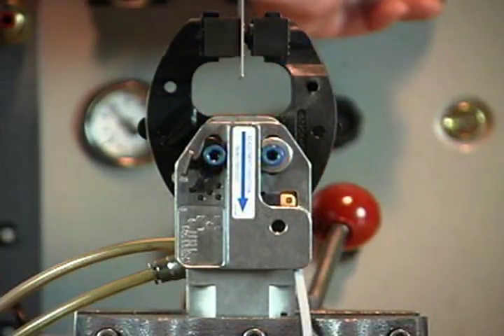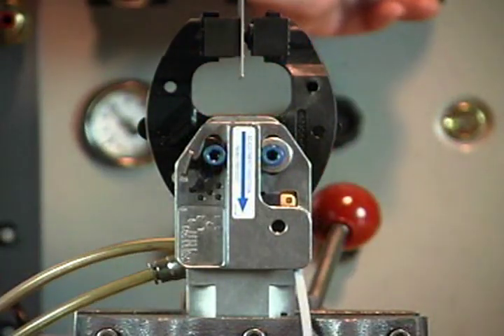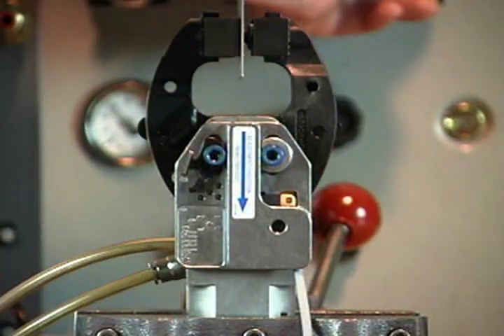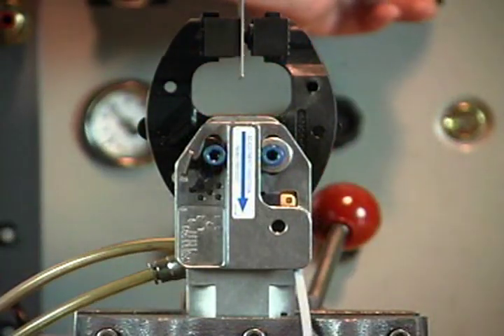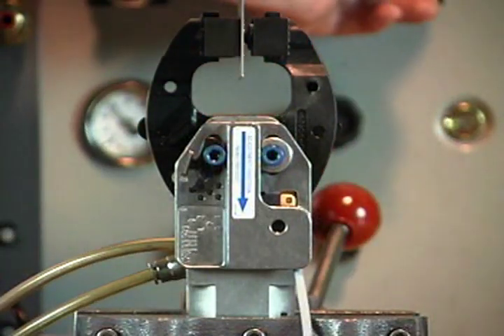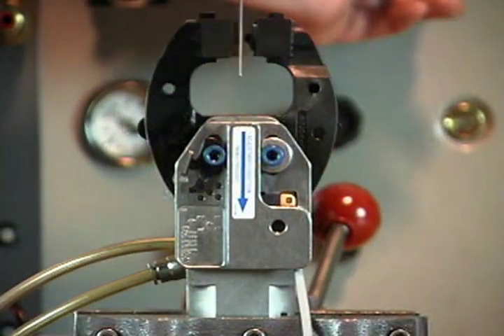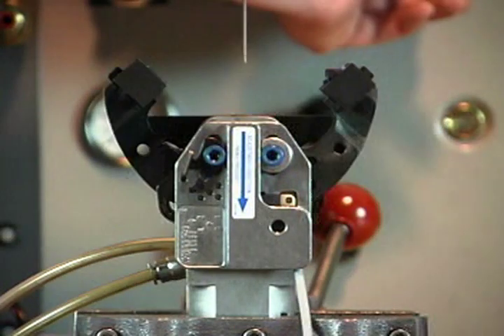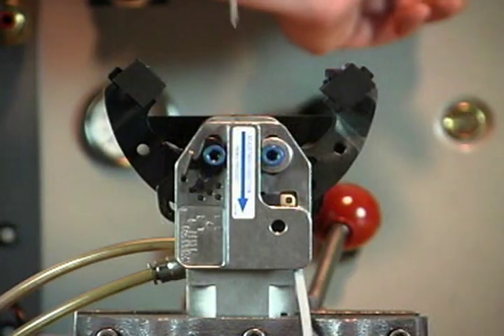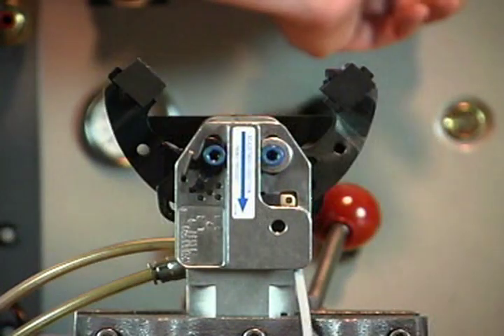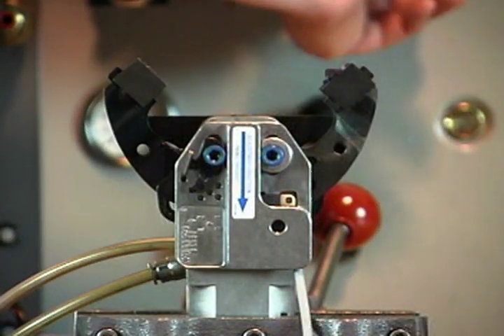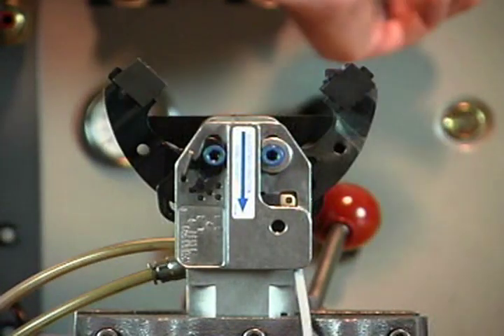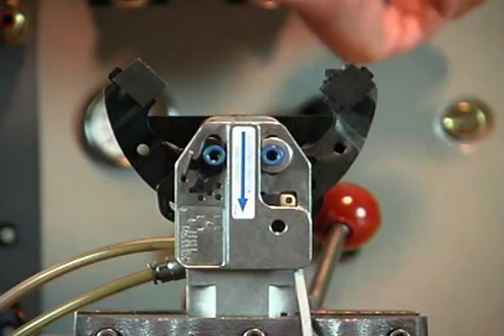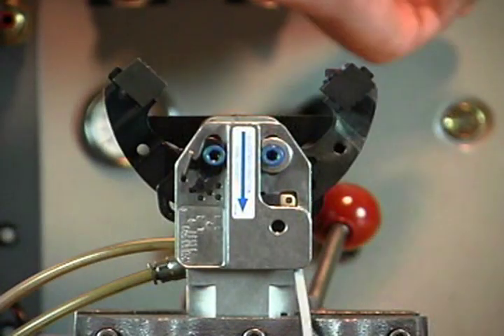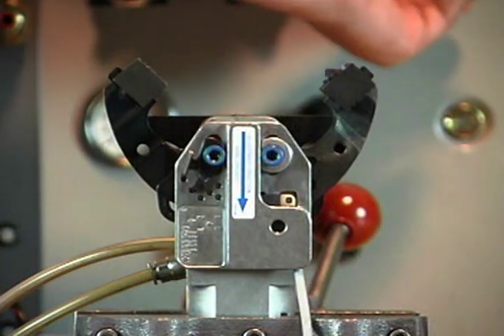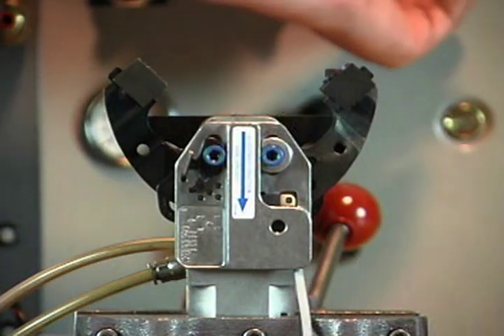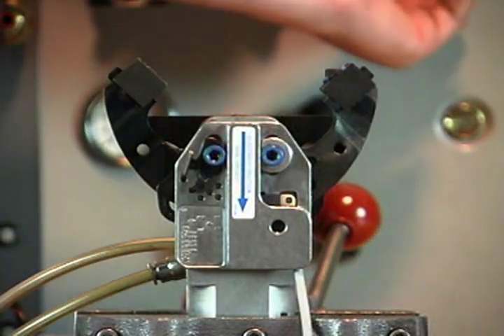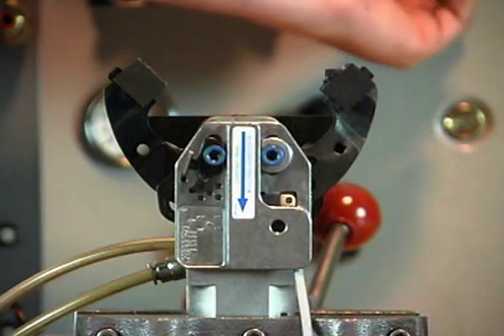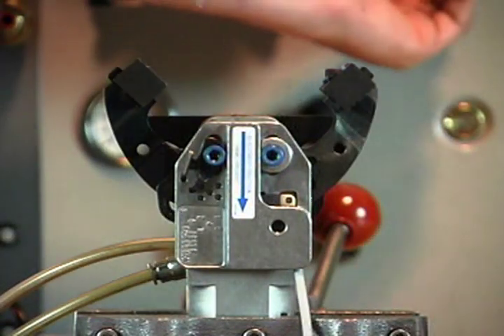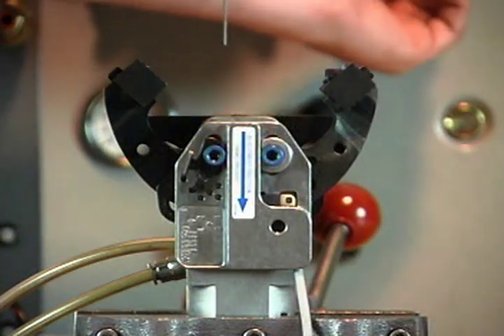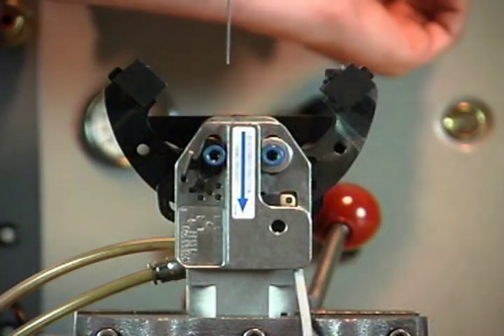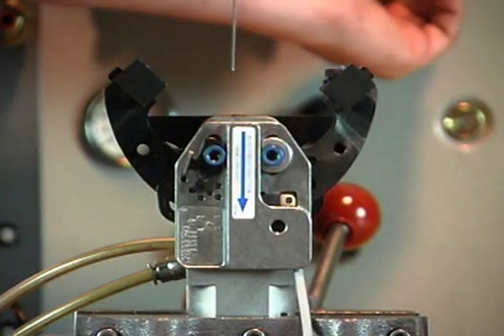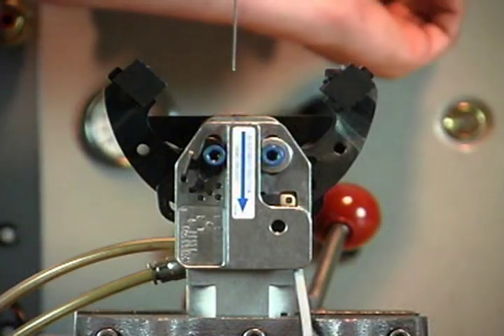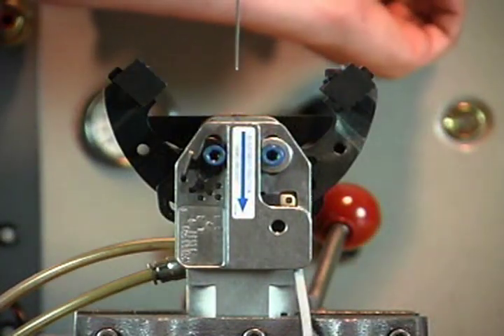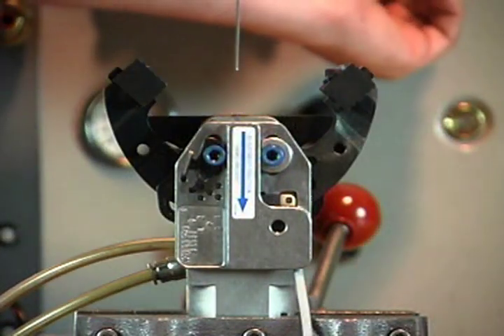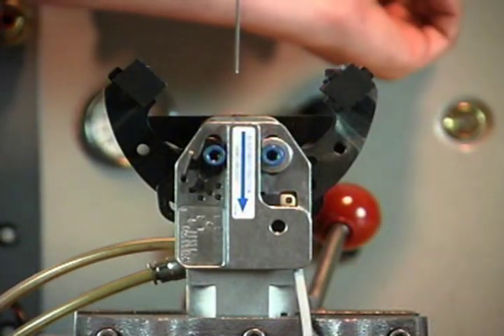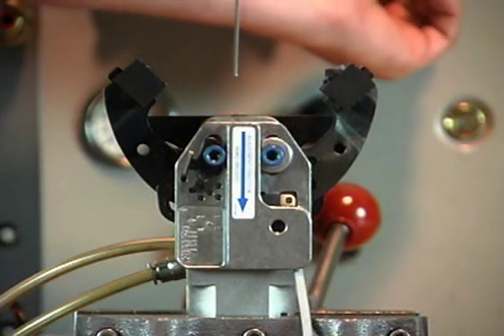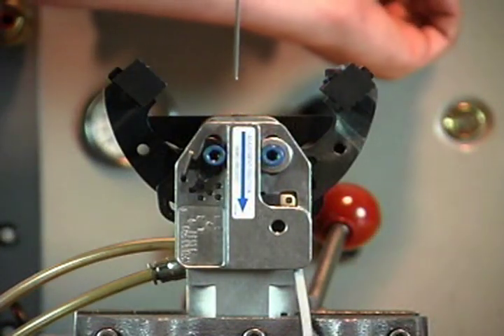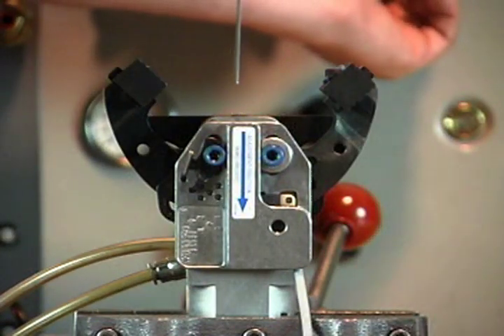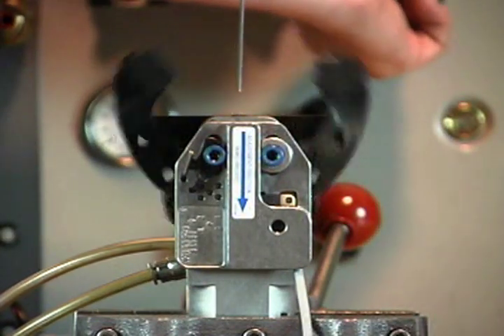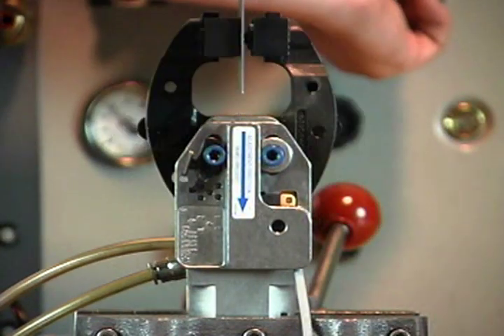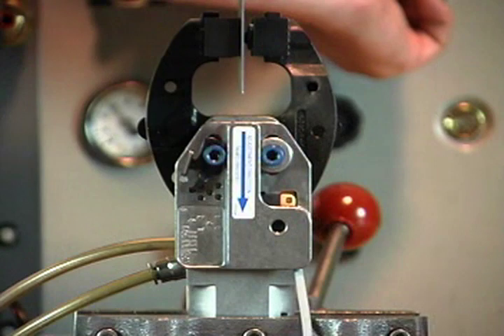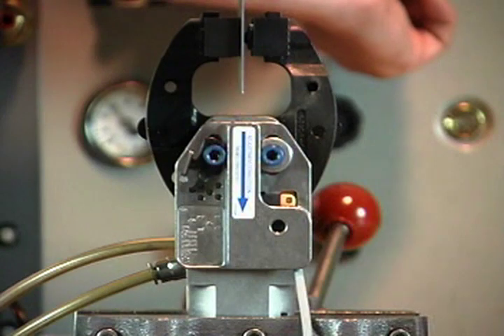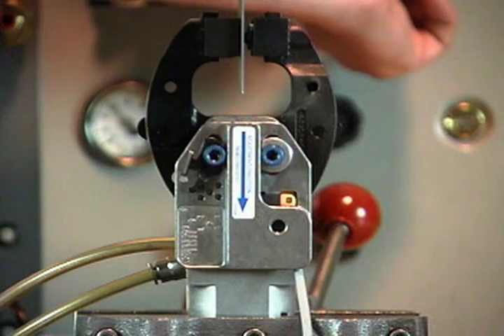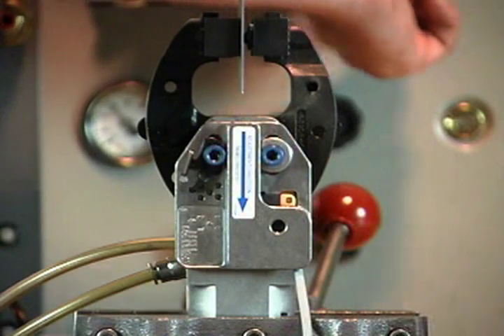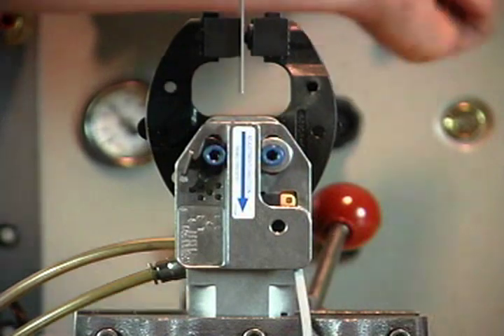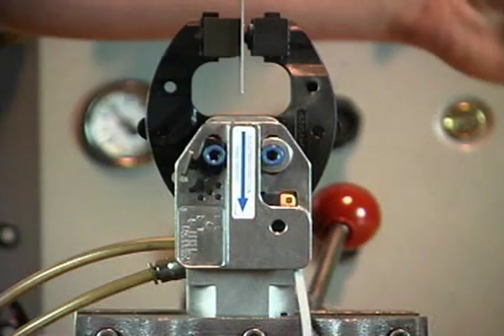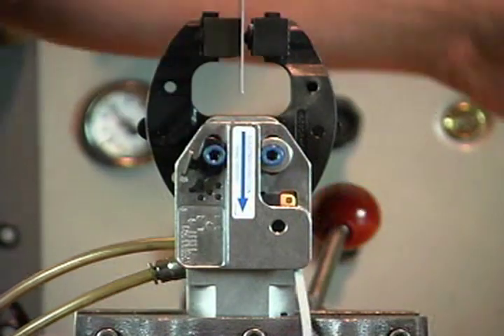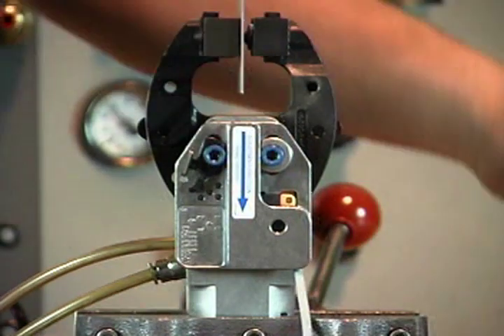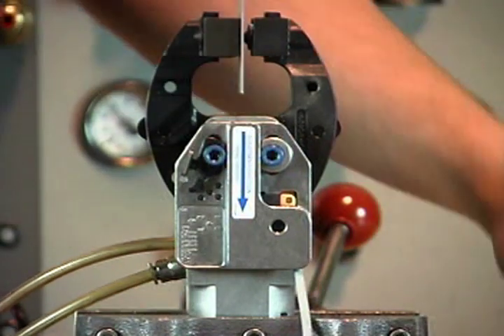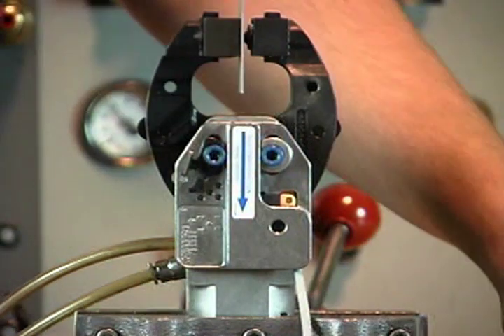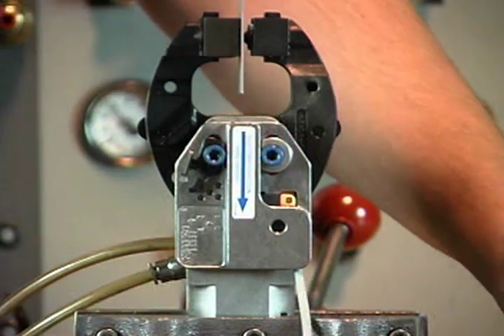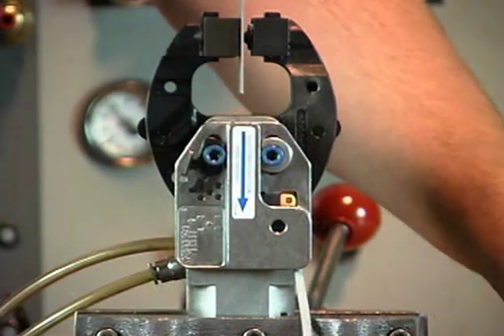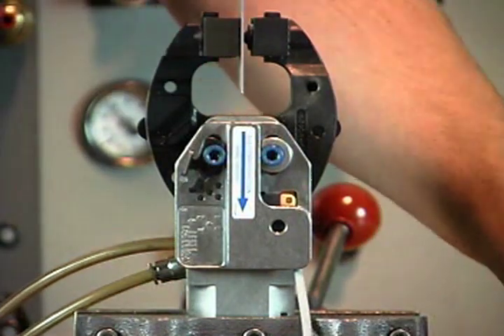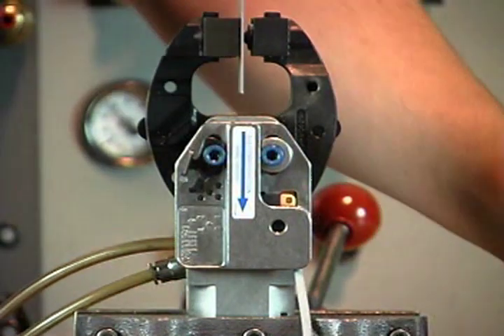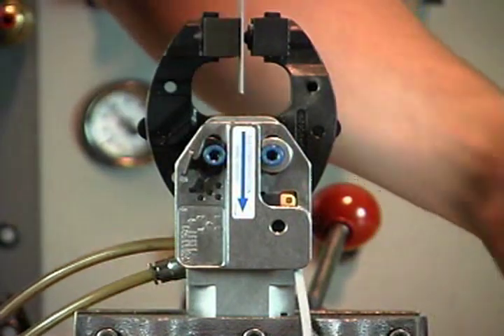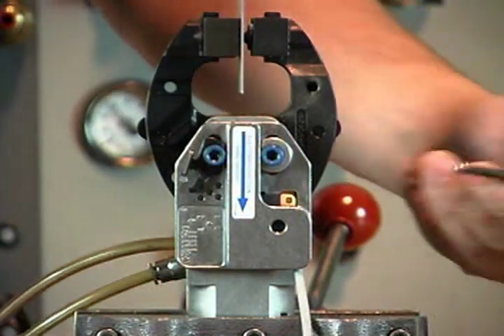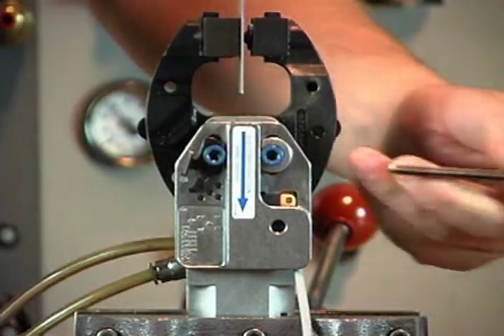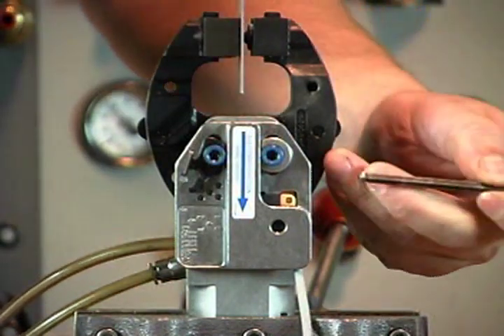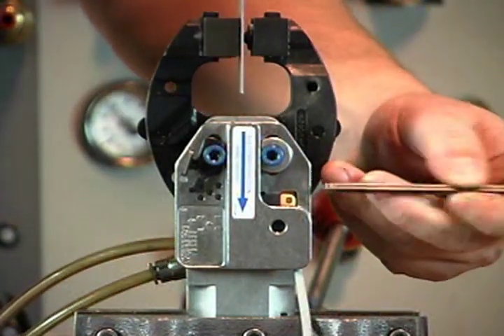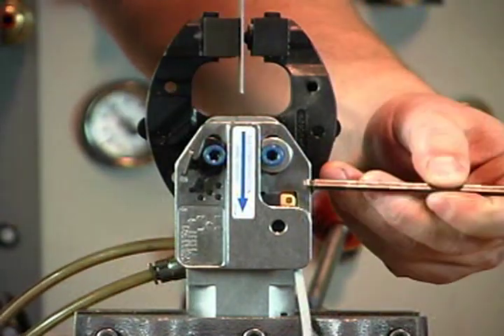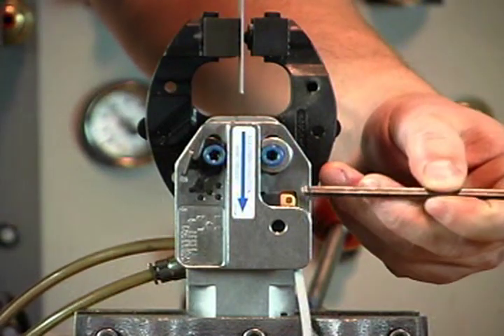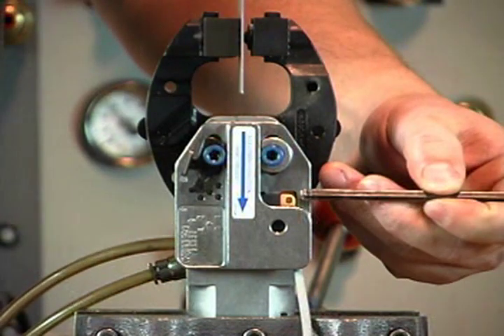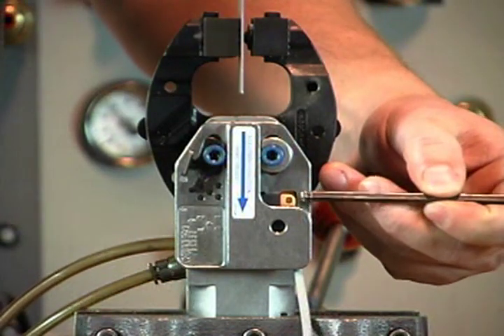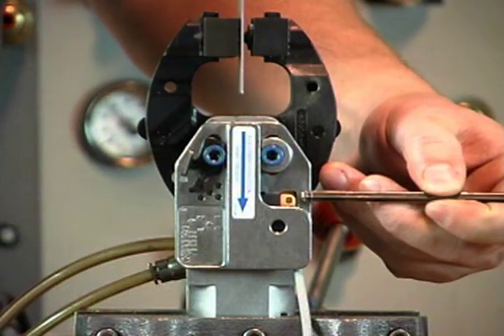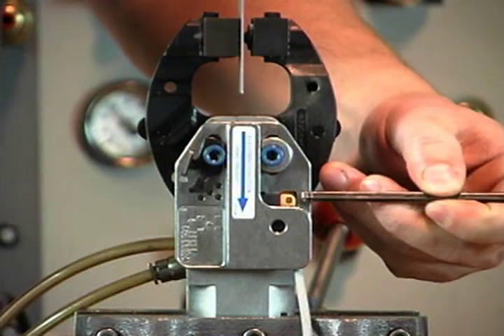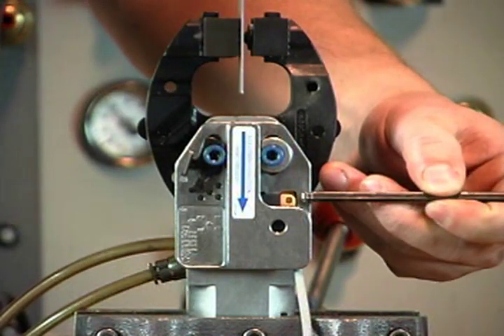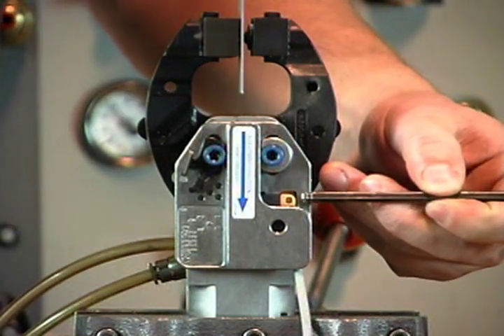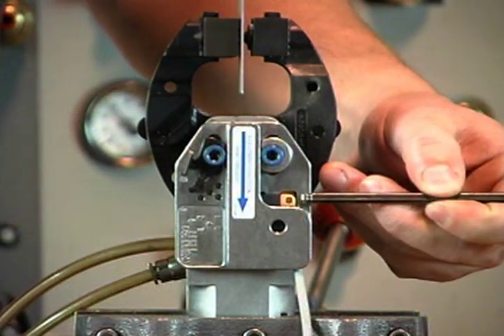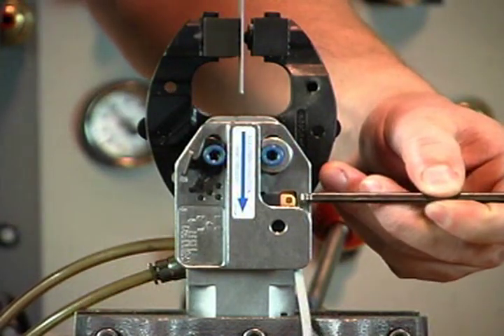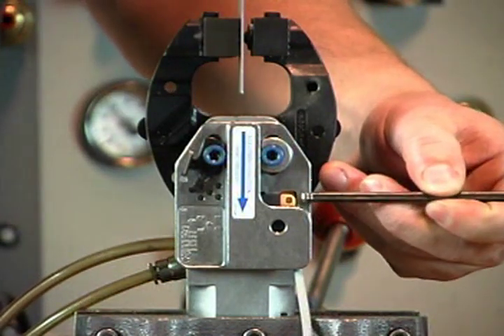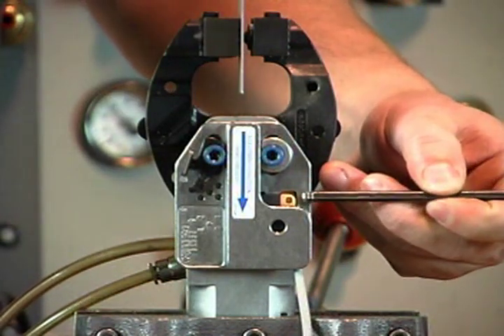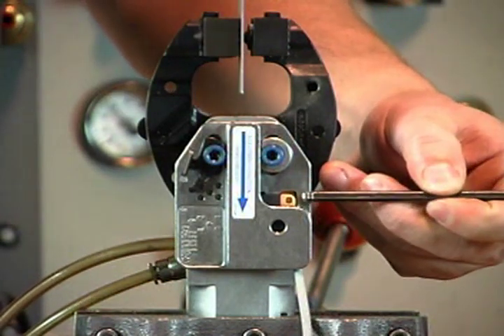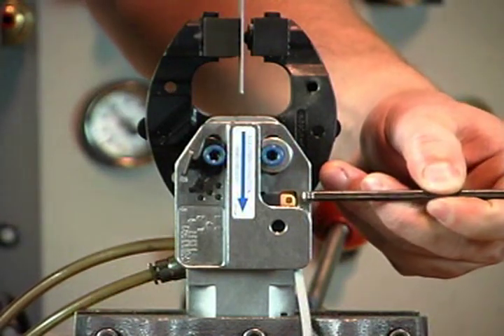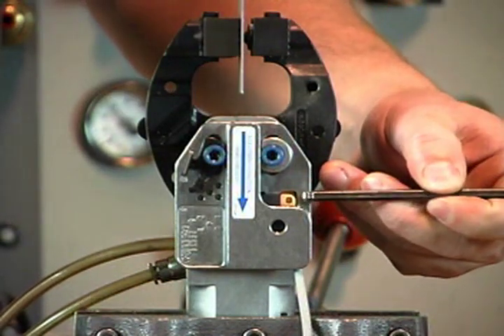To test the setup, using air pressure, close clamp jaws with panel between the tips. The switch should stay on.